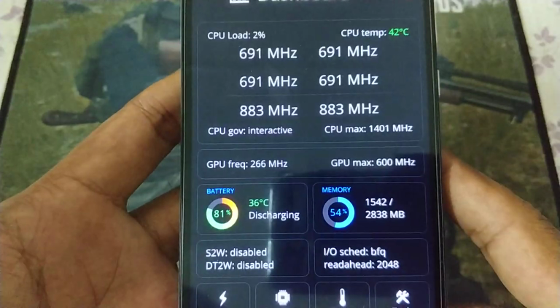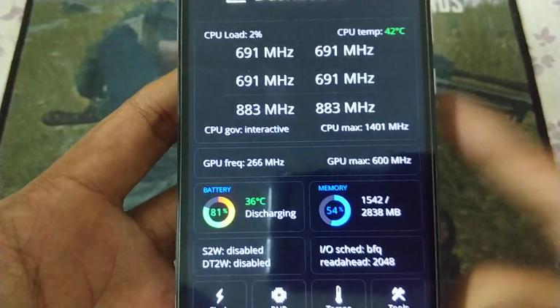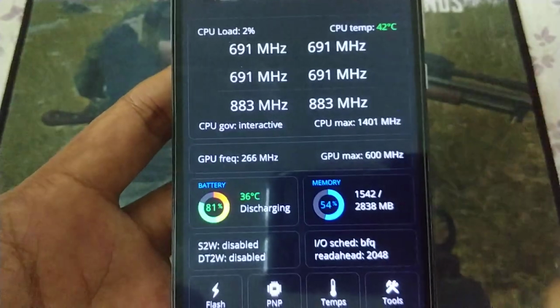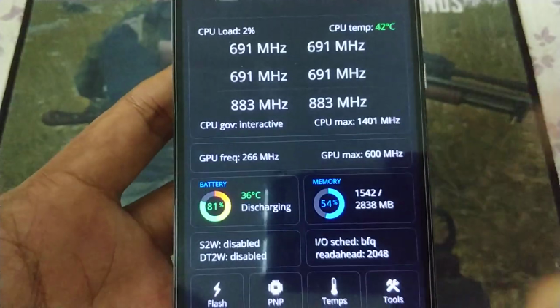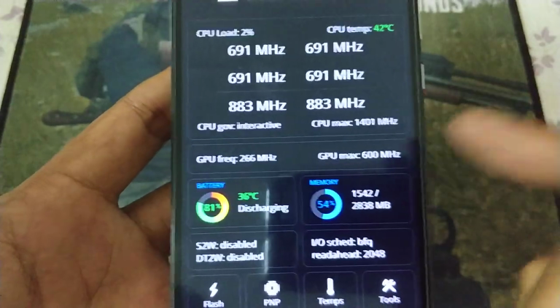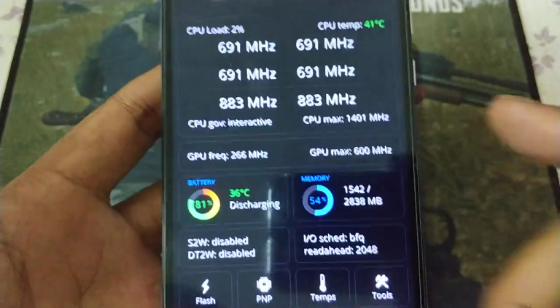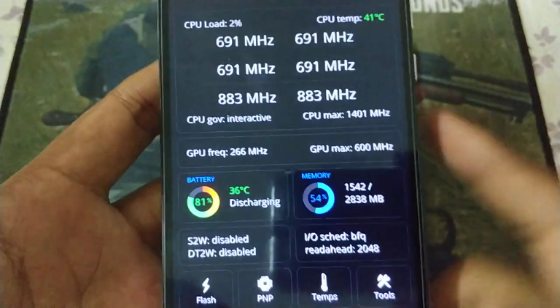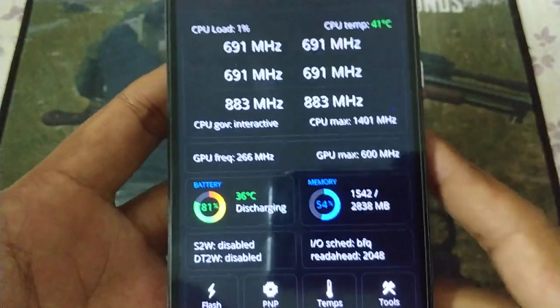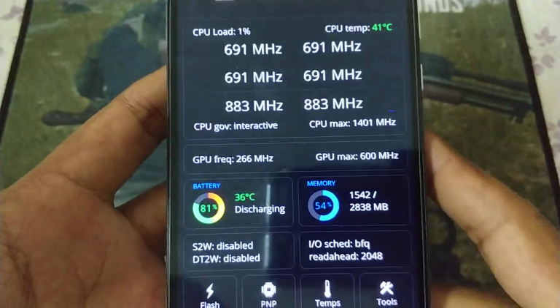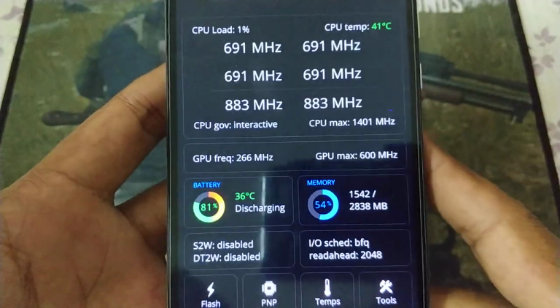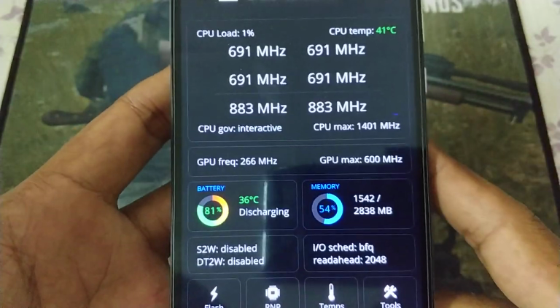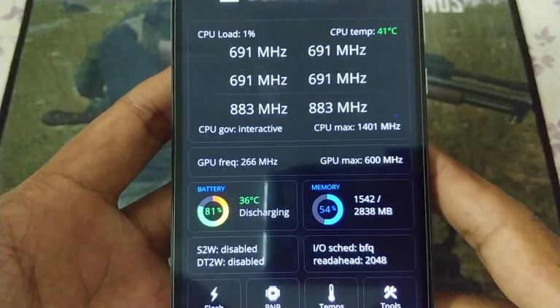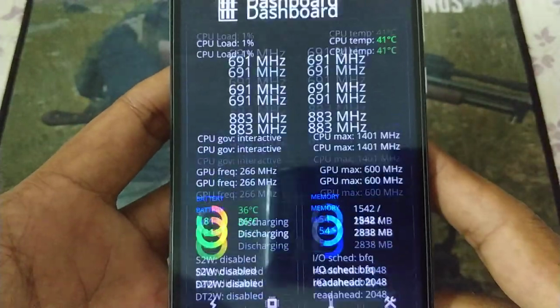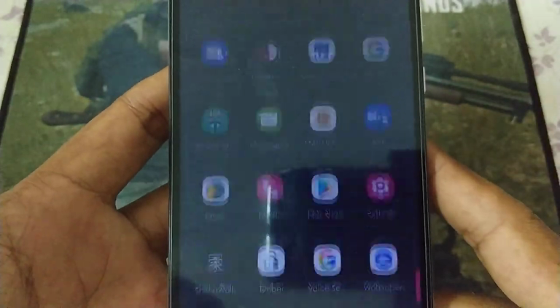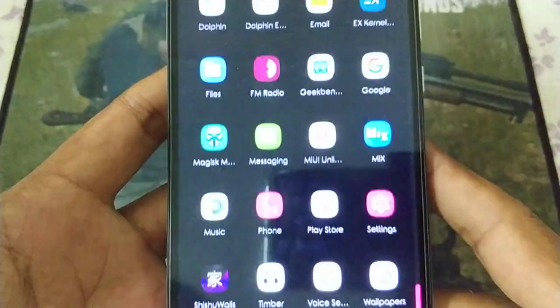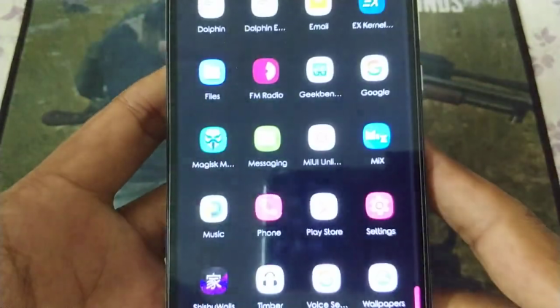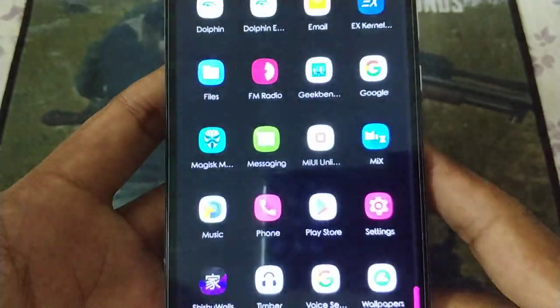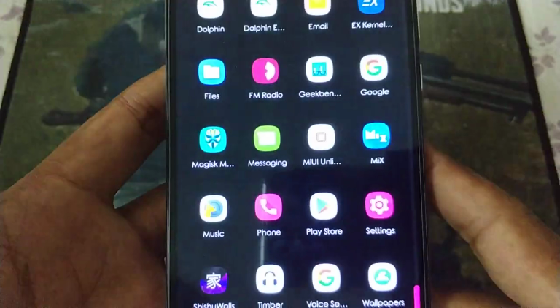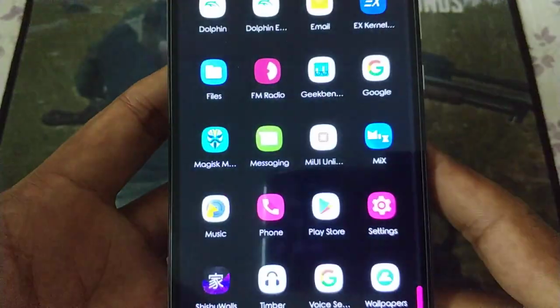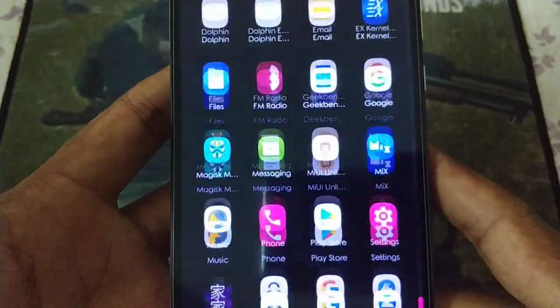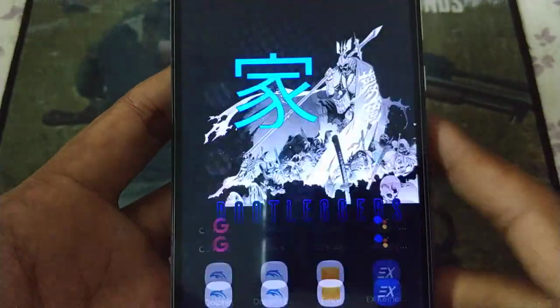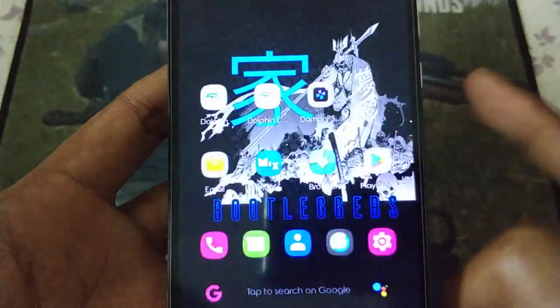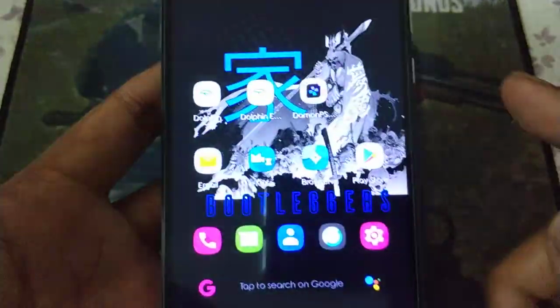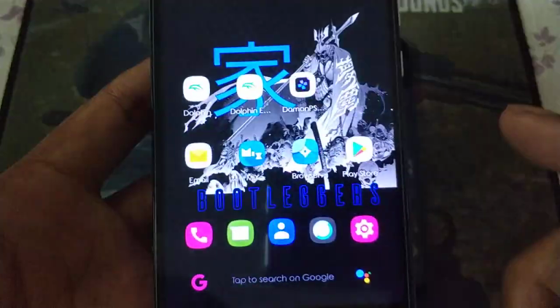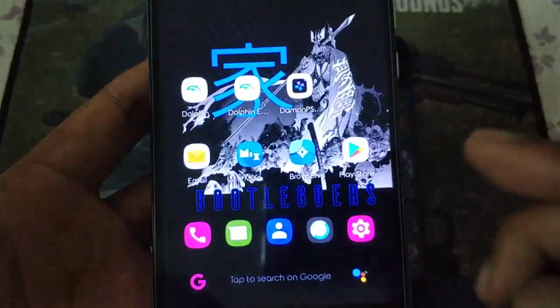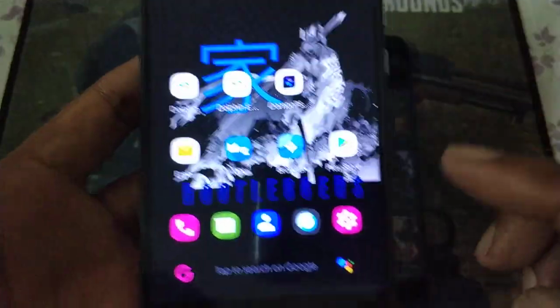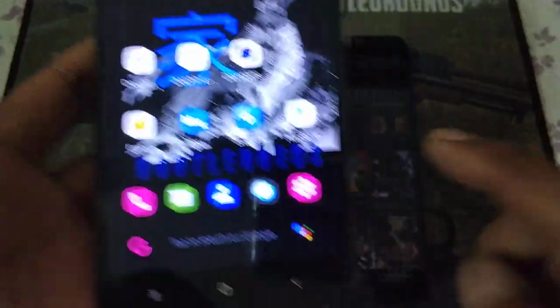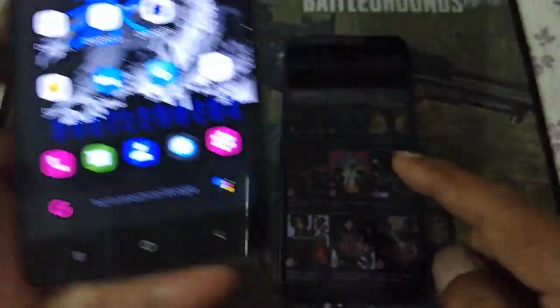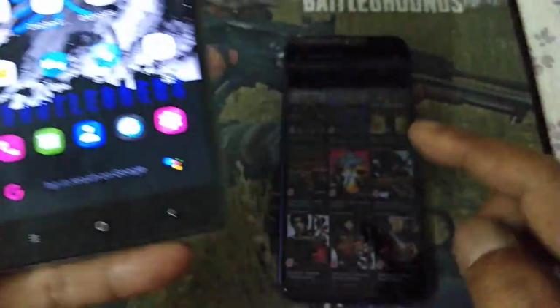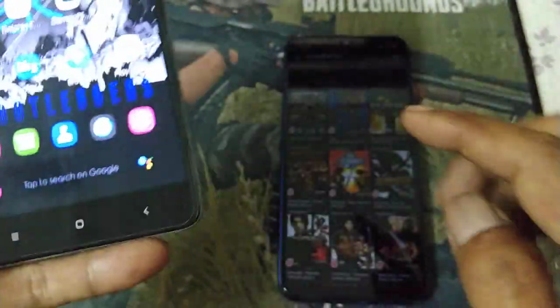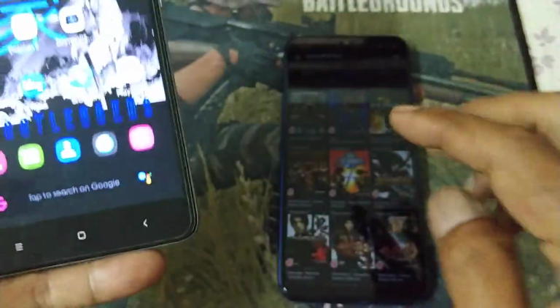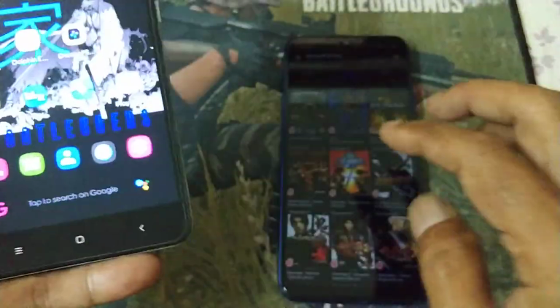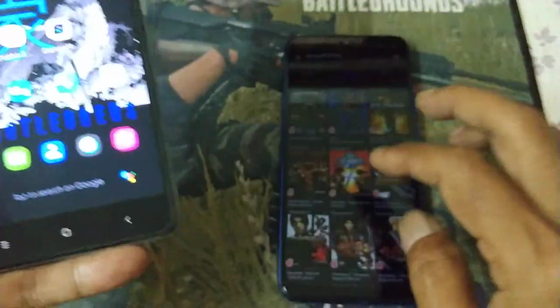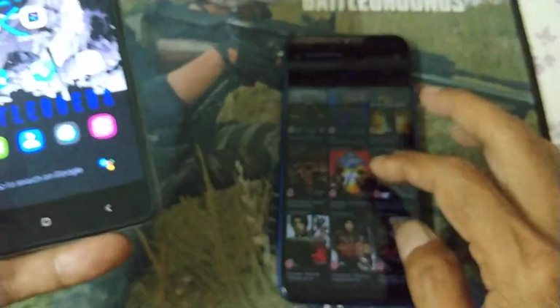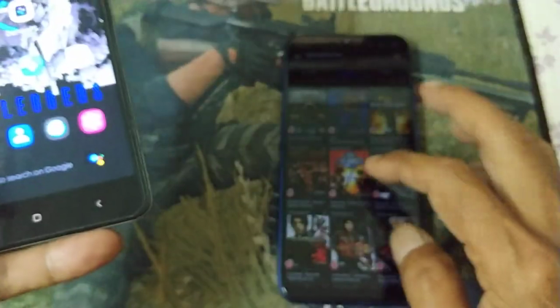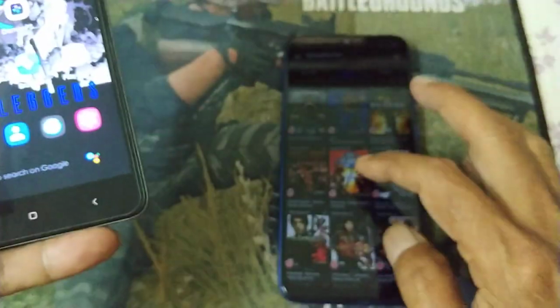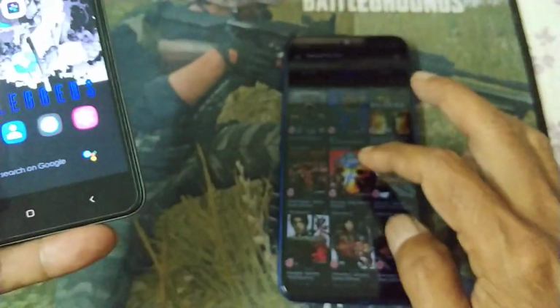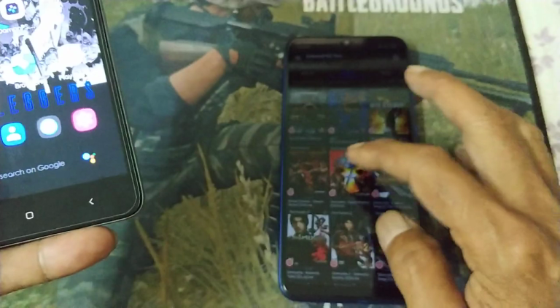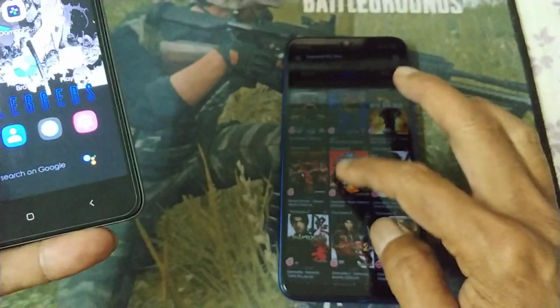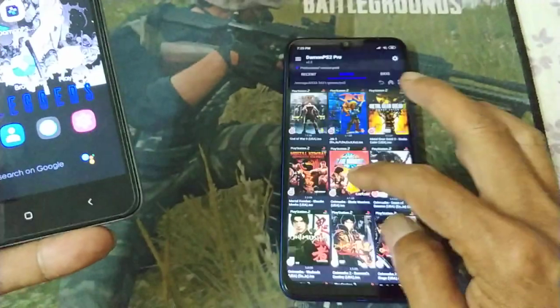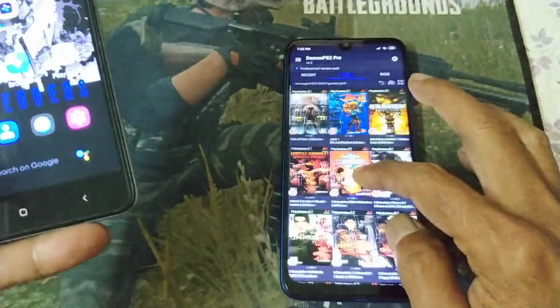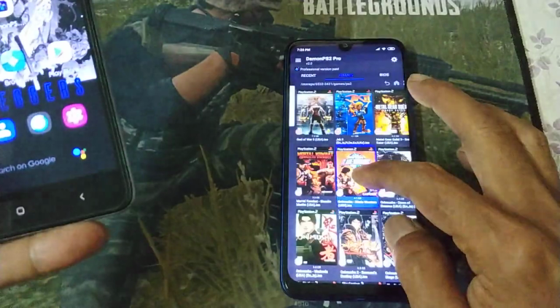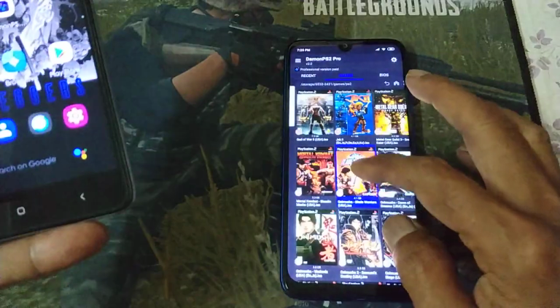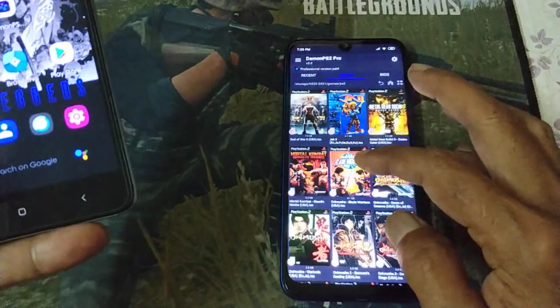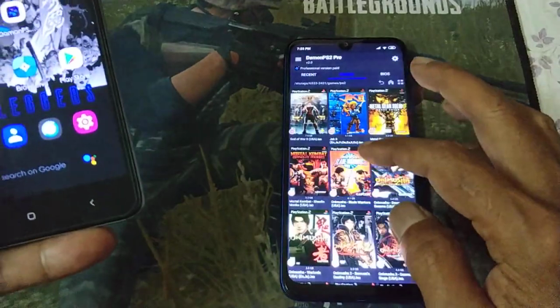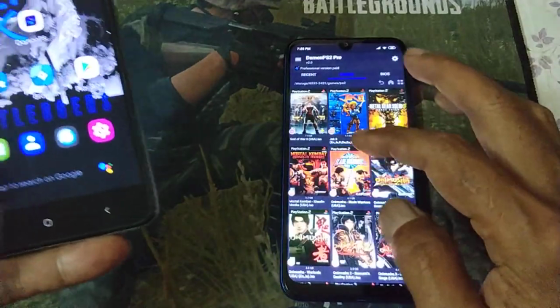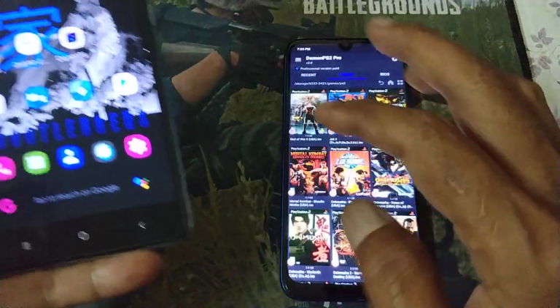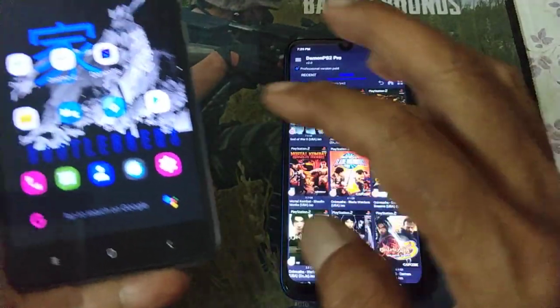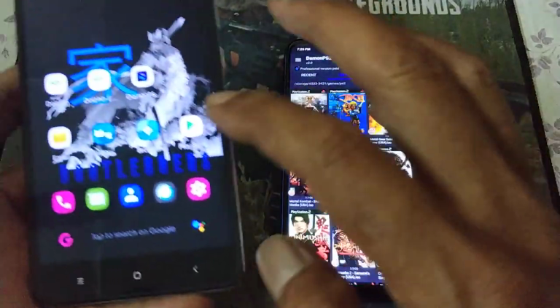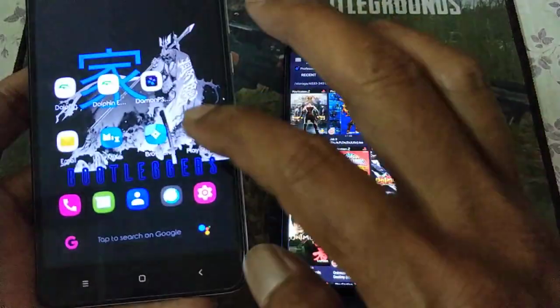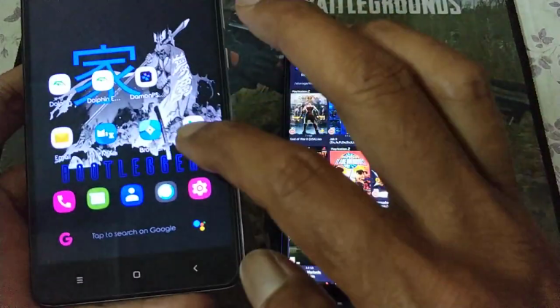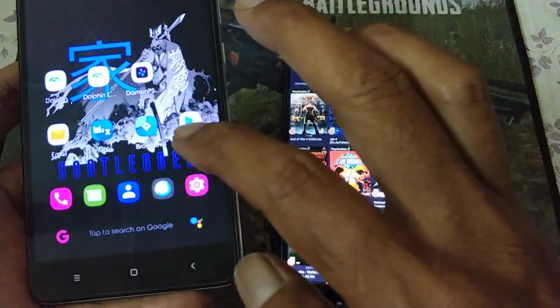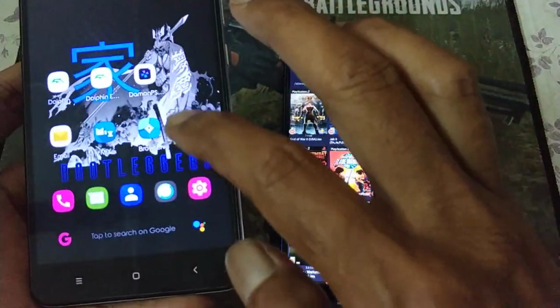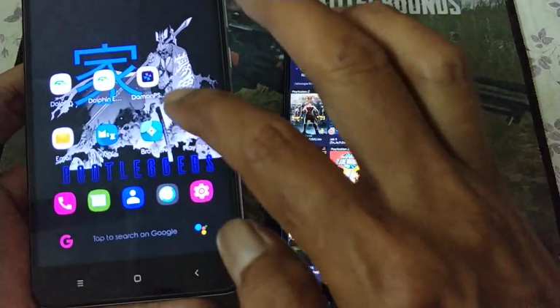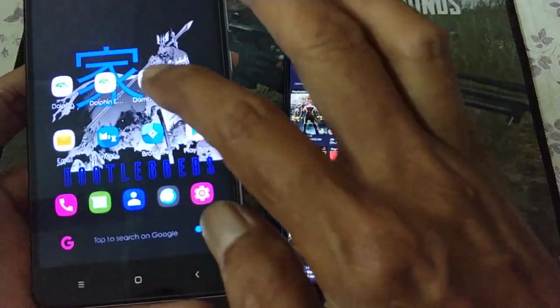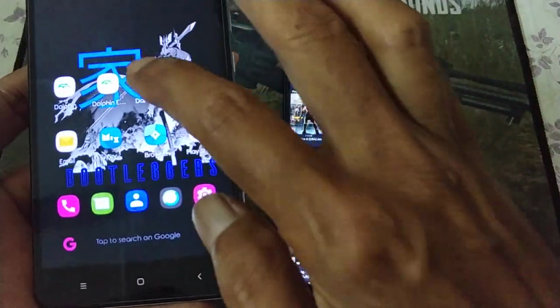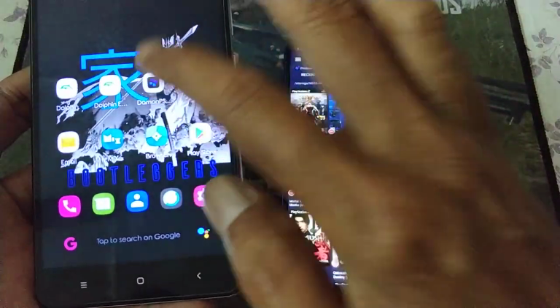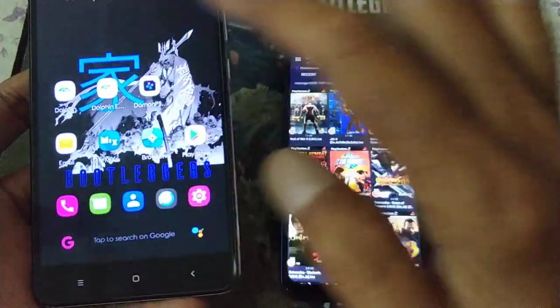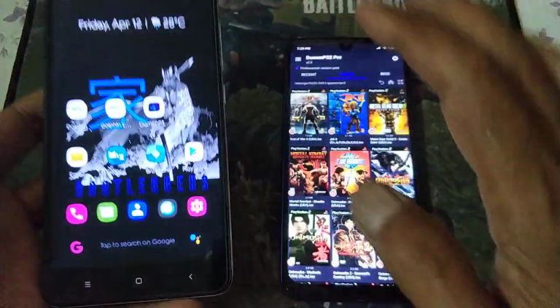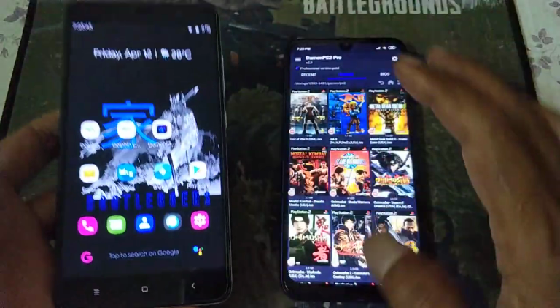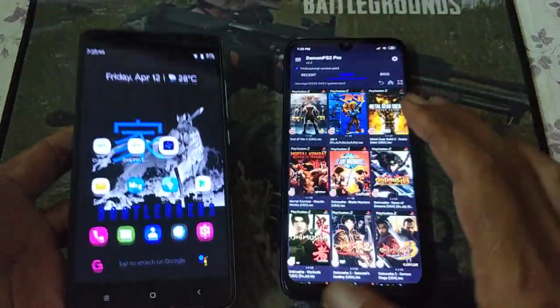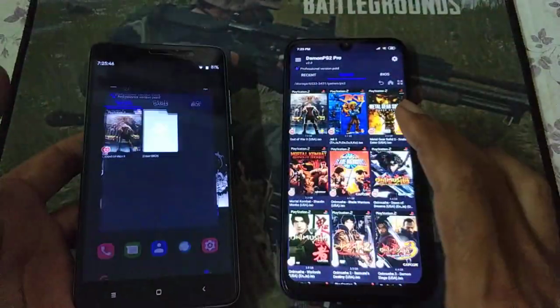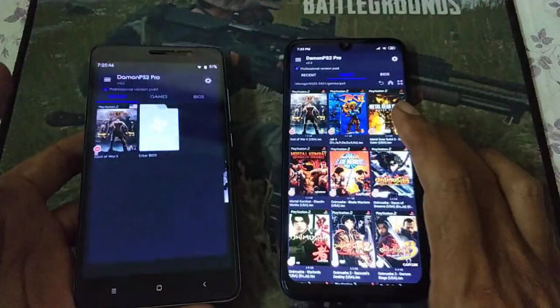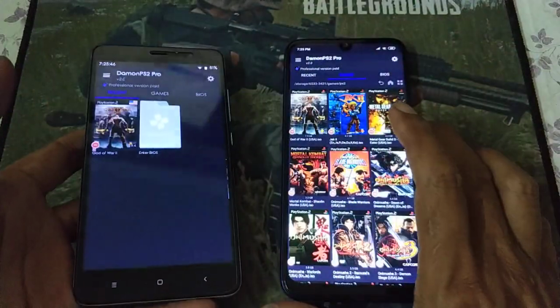It's not tuned - to be fair to the Redmi Note 7.